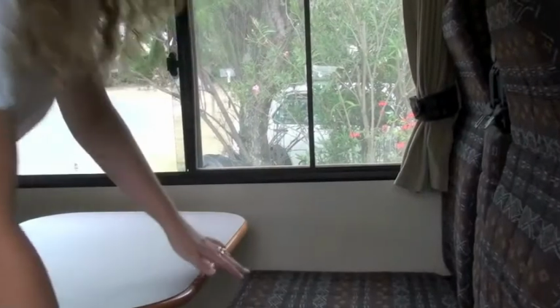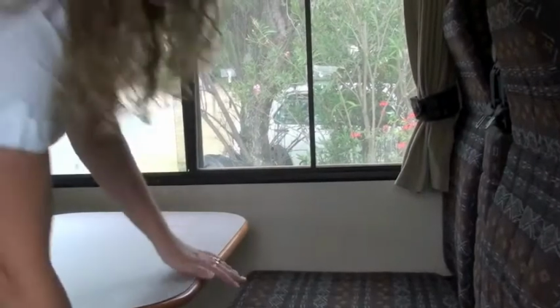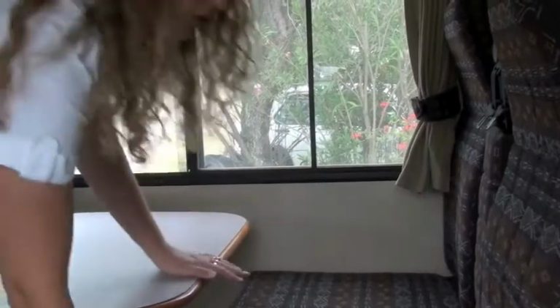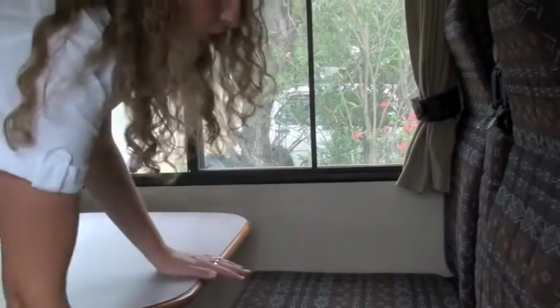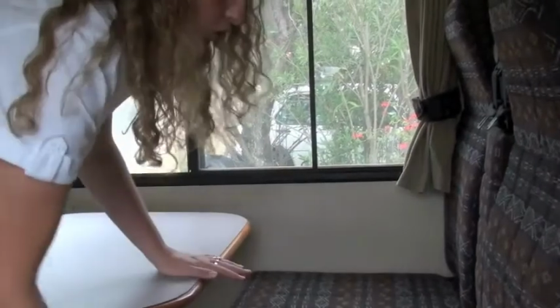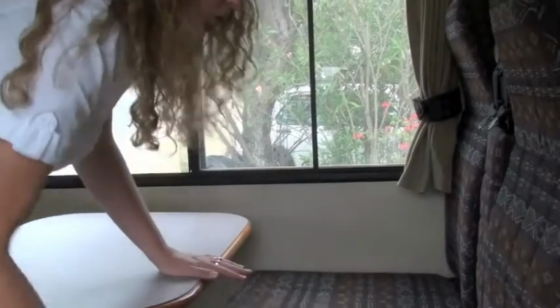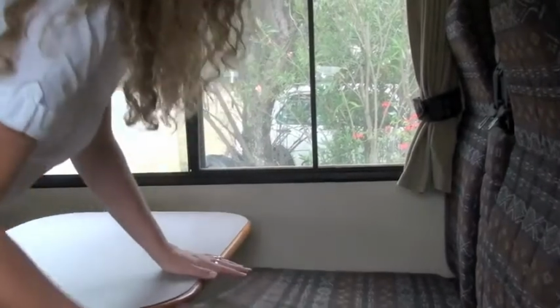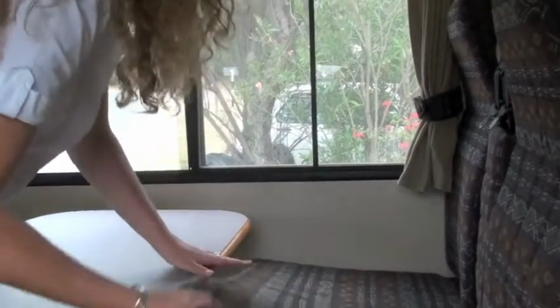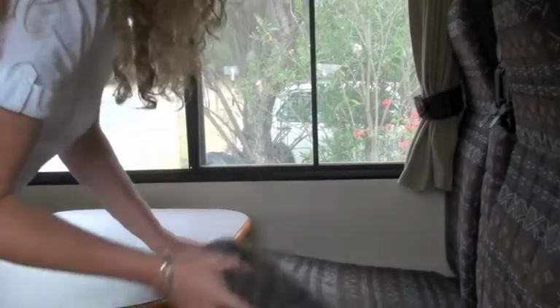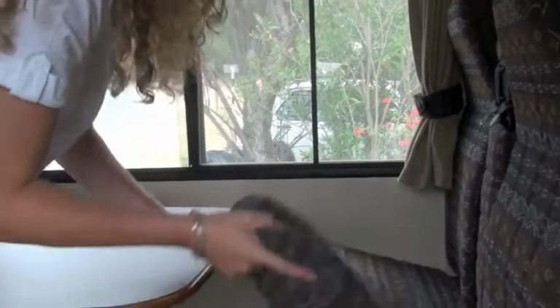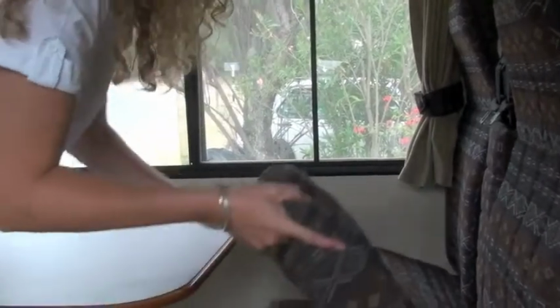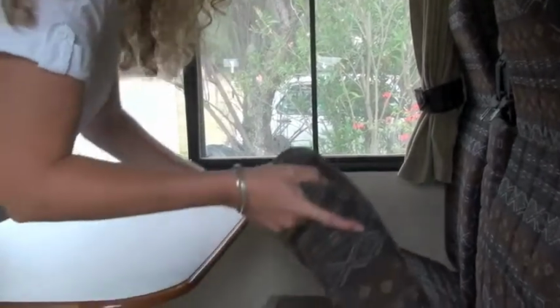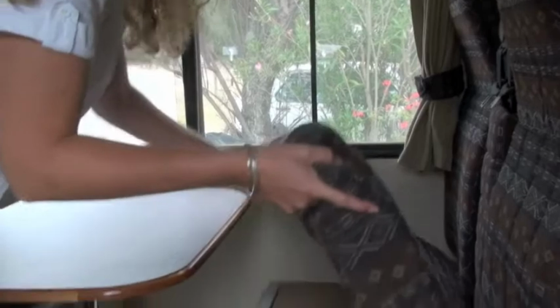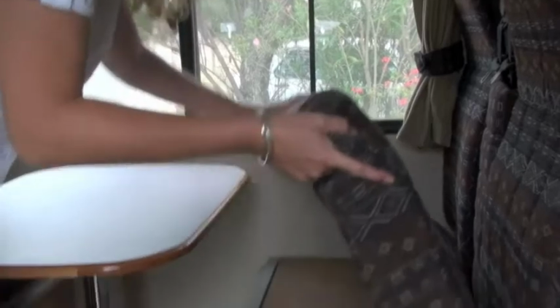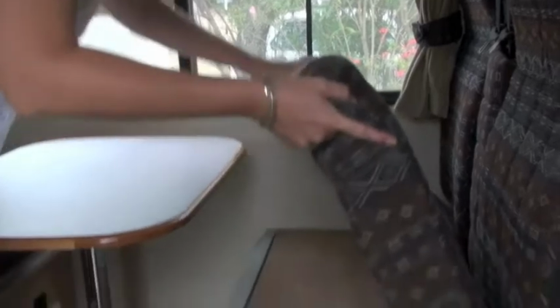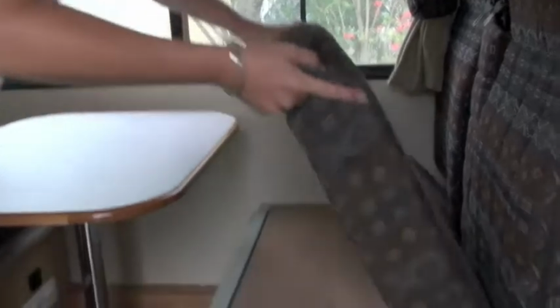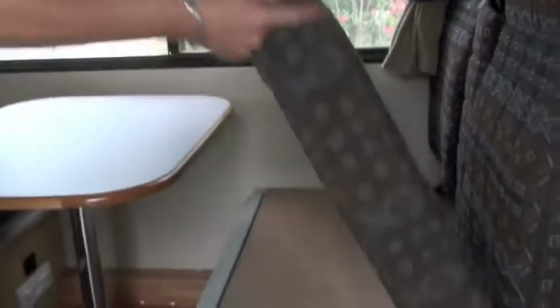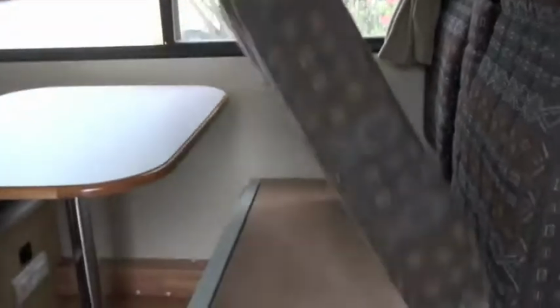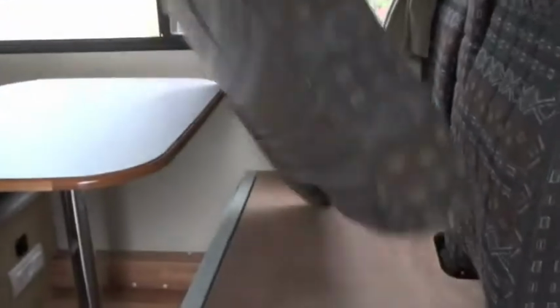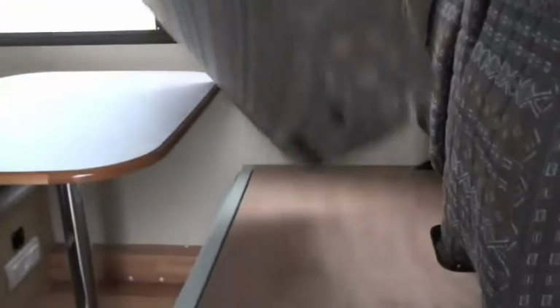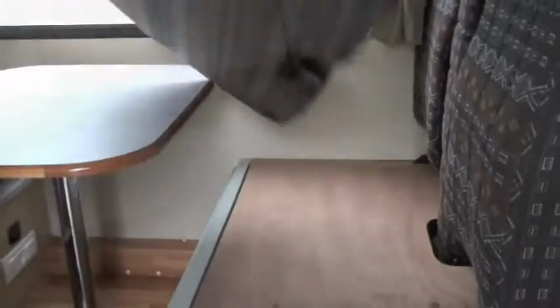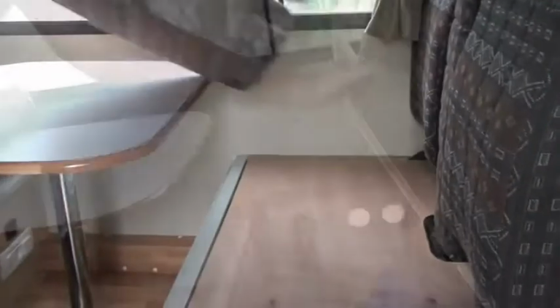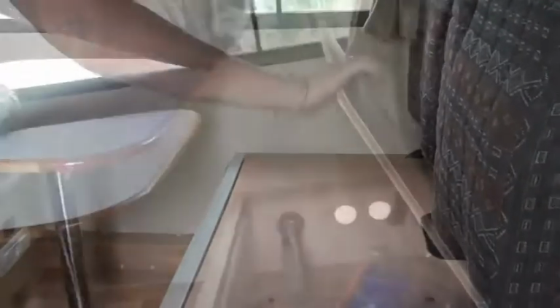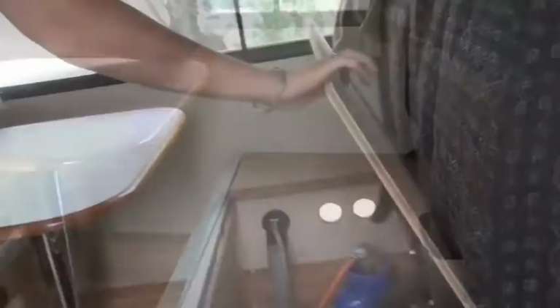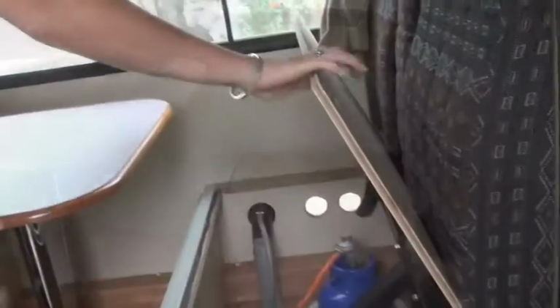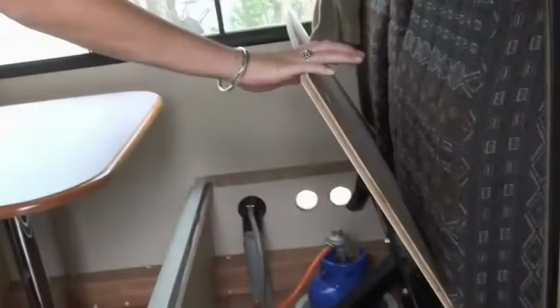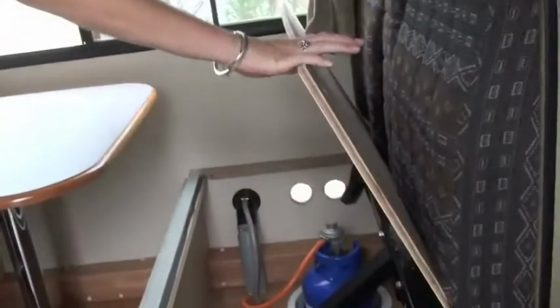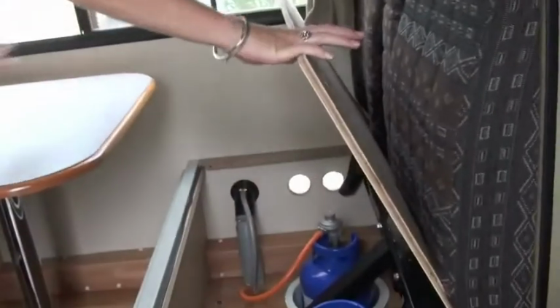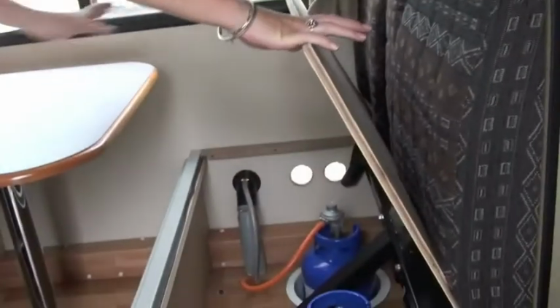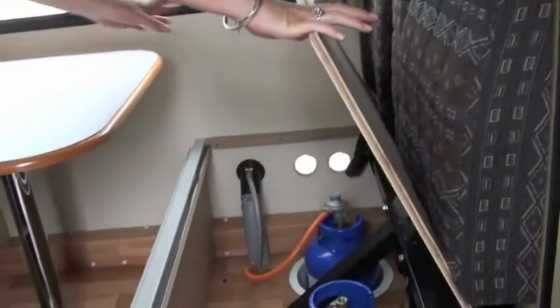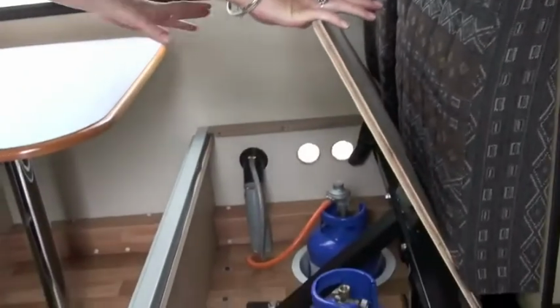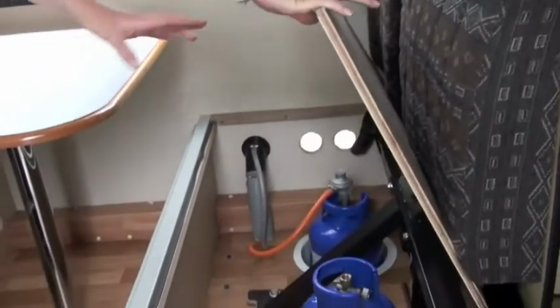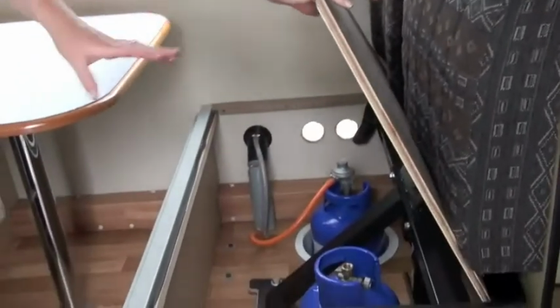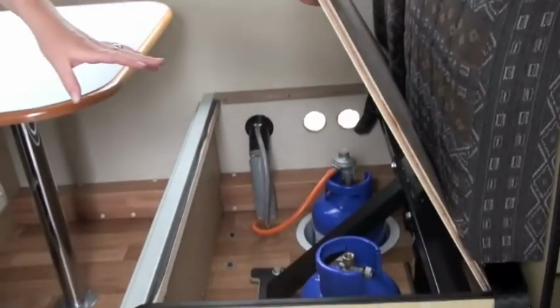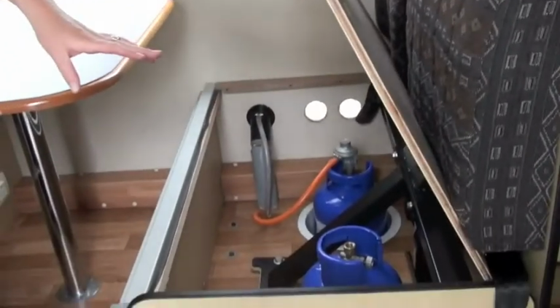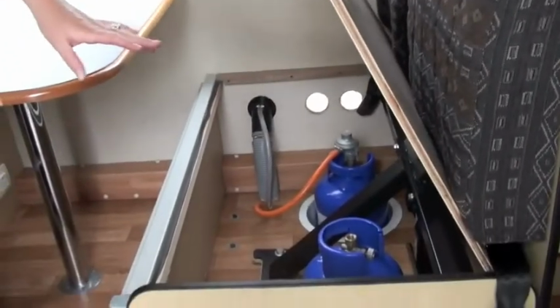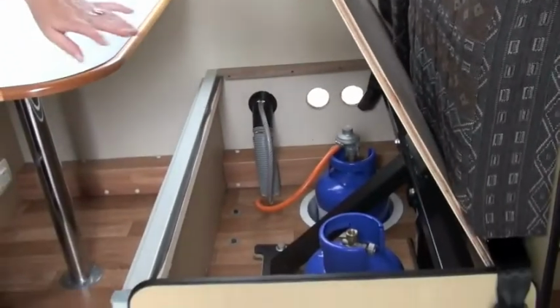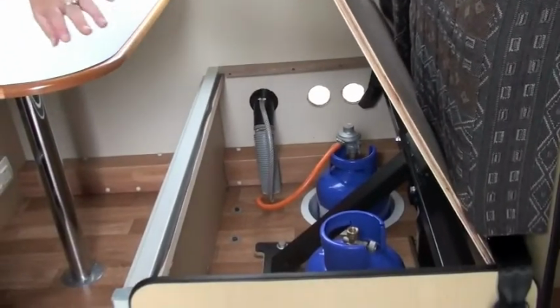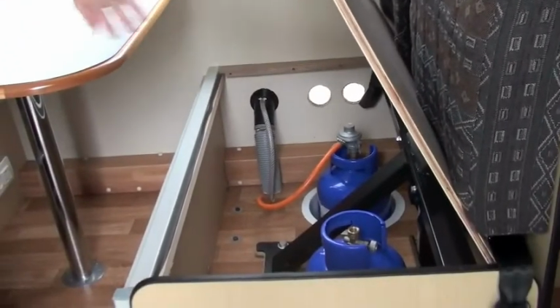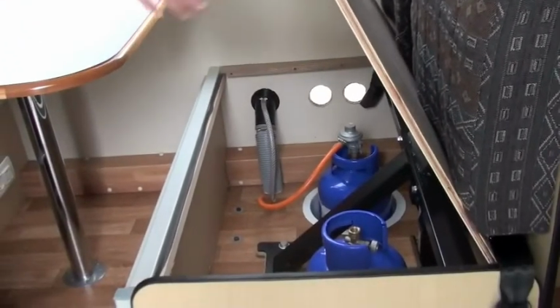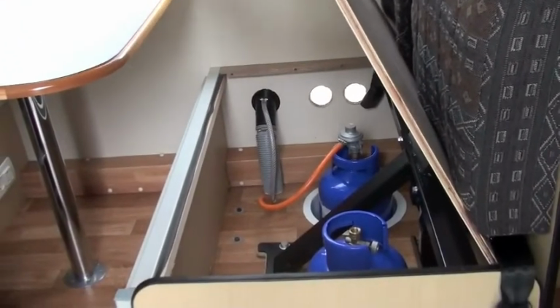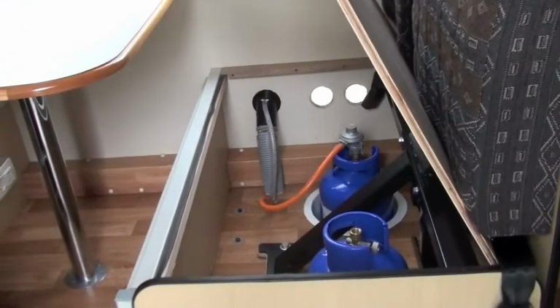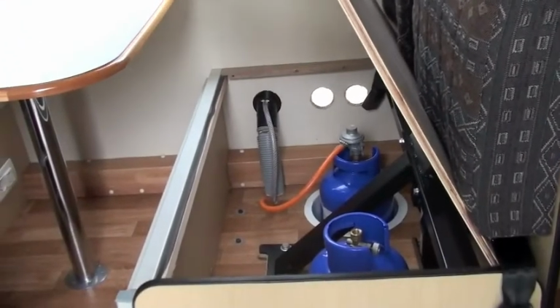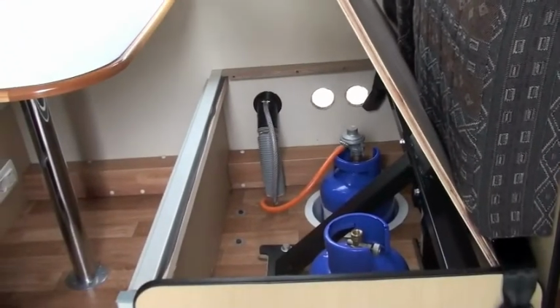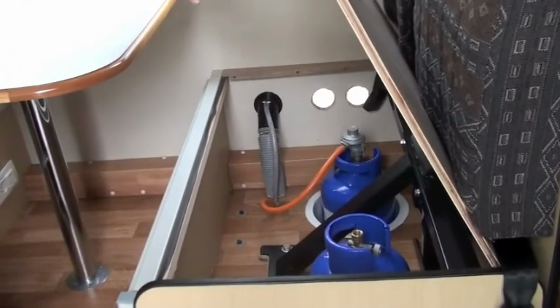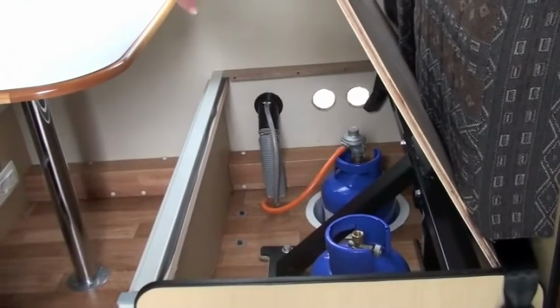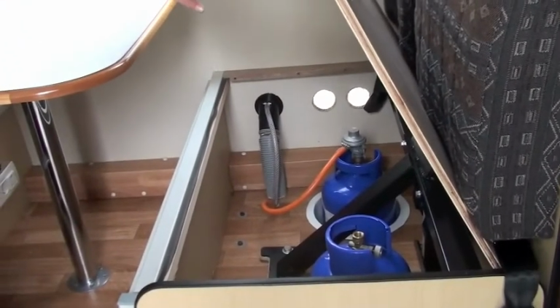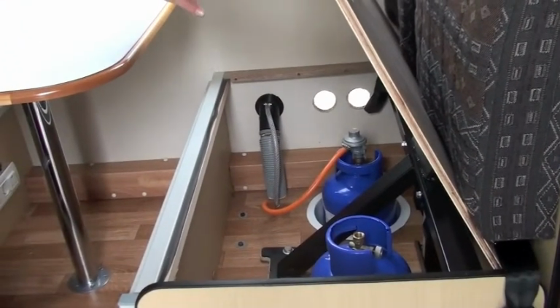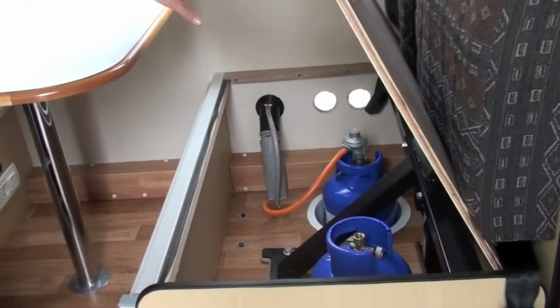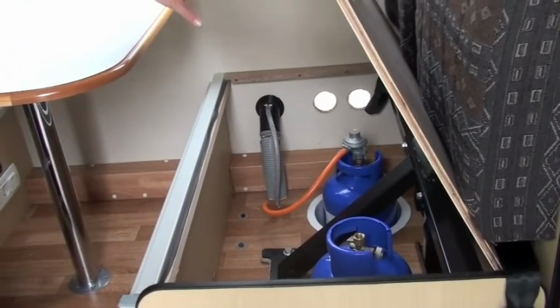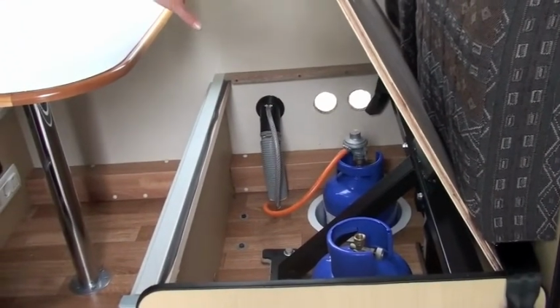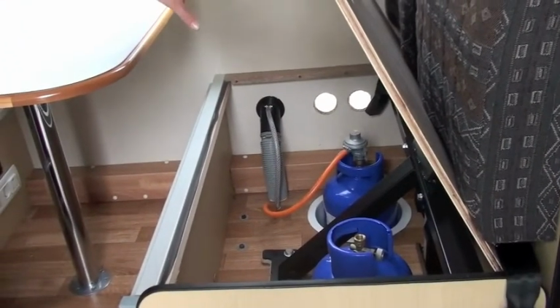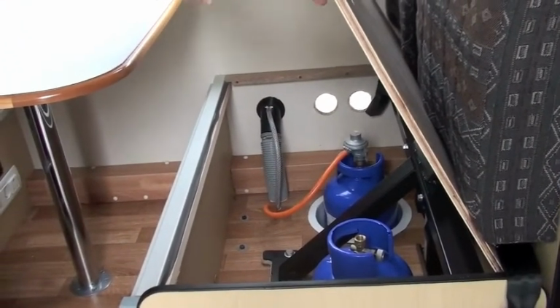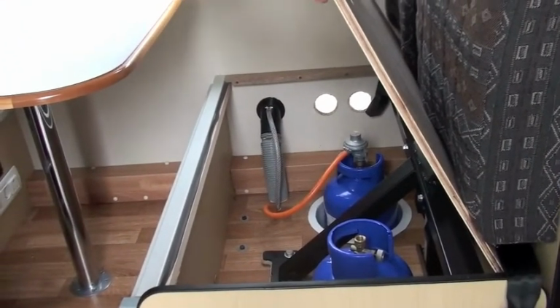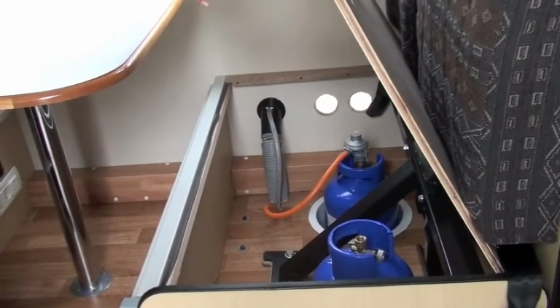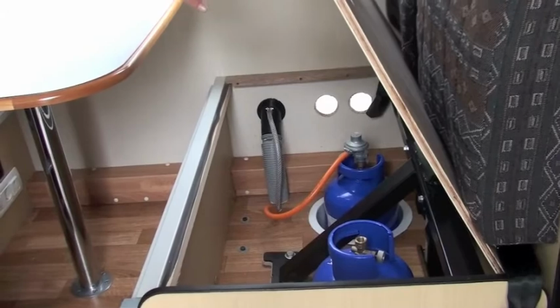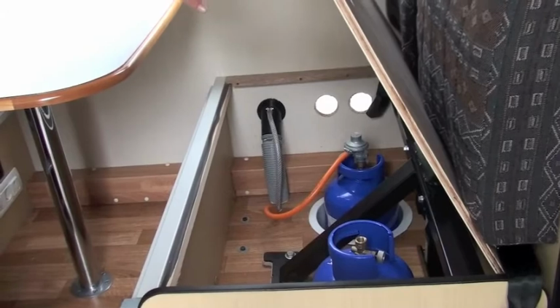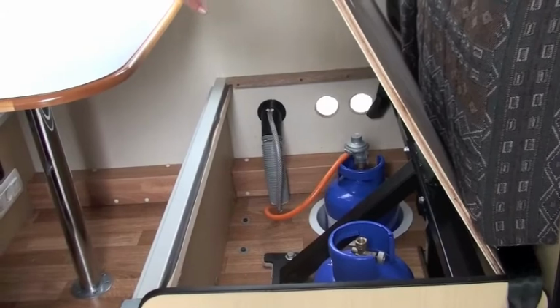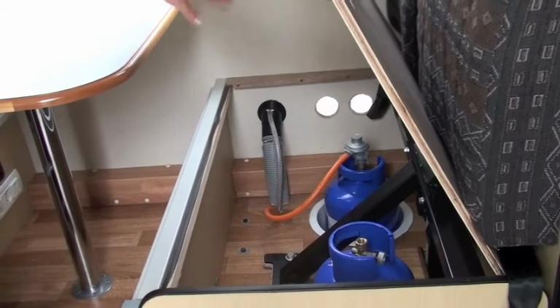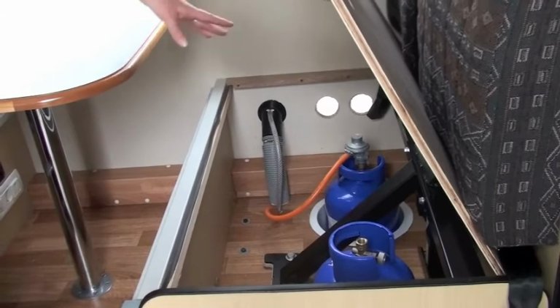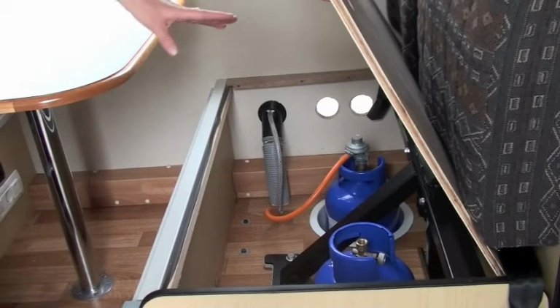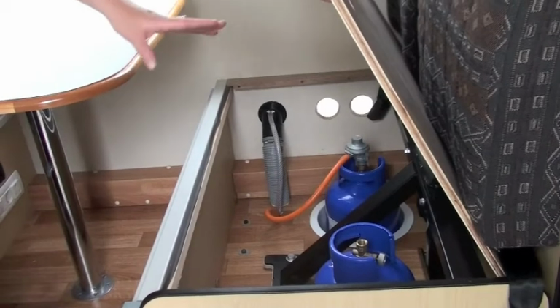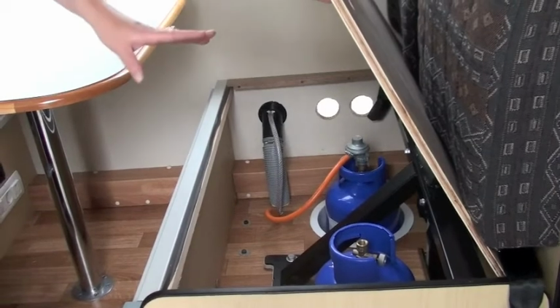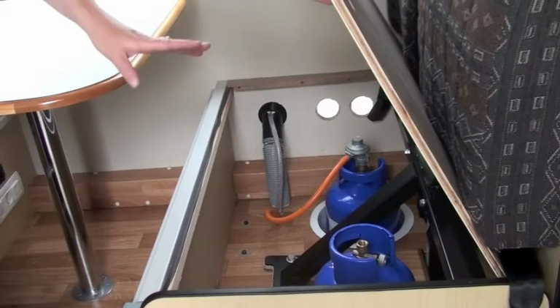Your forward-facing seat has two gas bottles. One is connected and open, and the other one is spare.